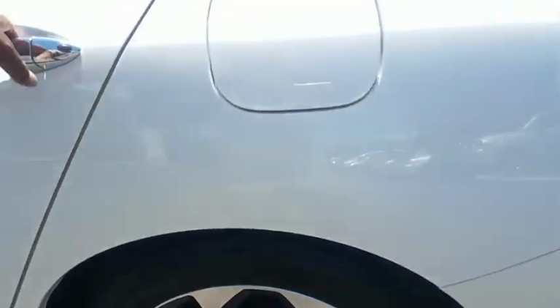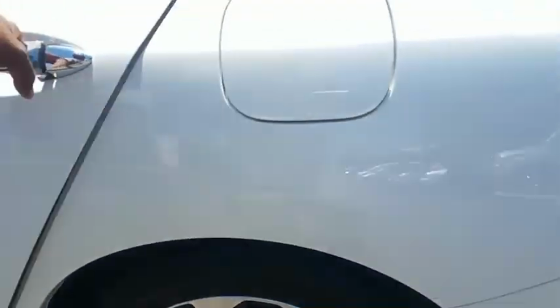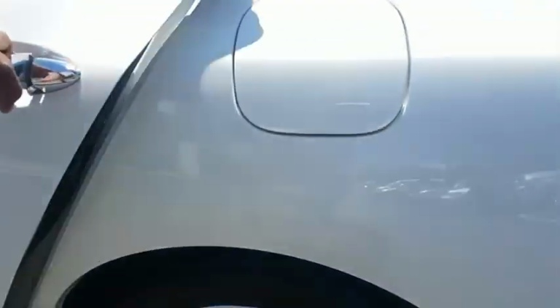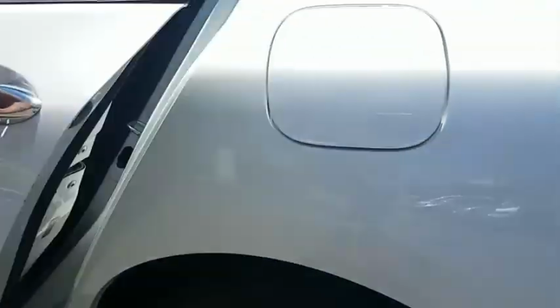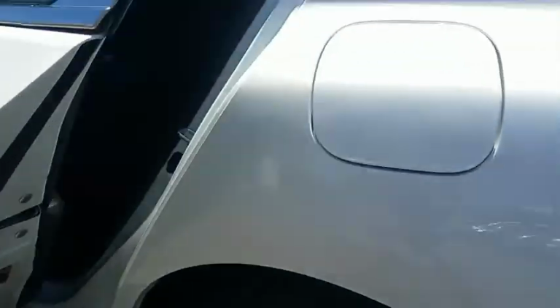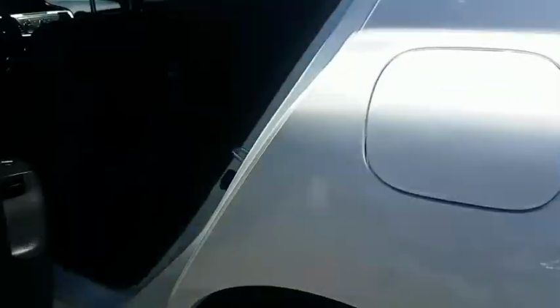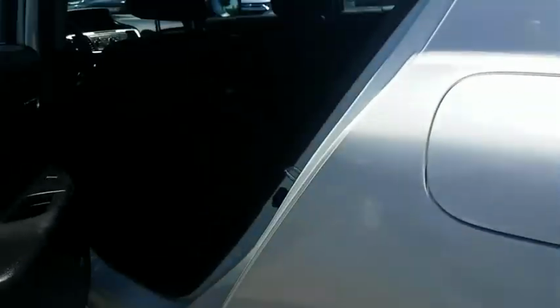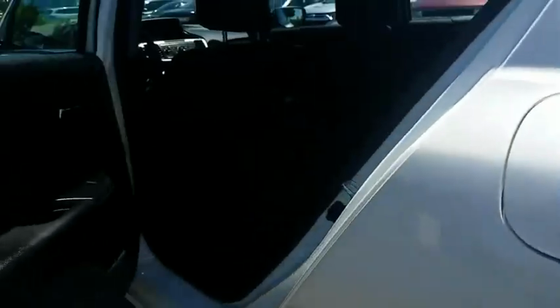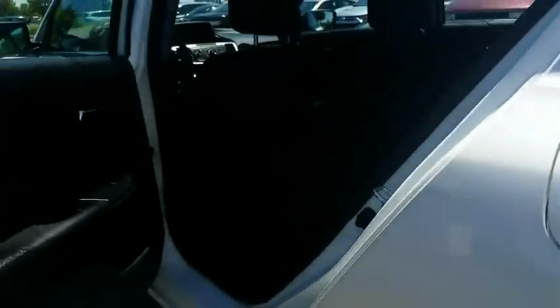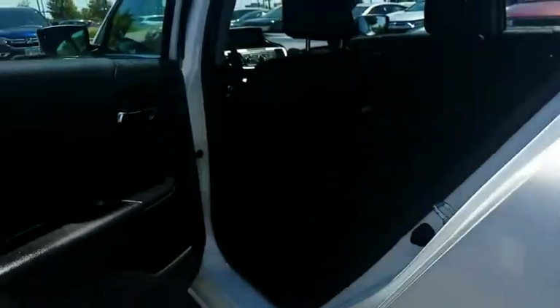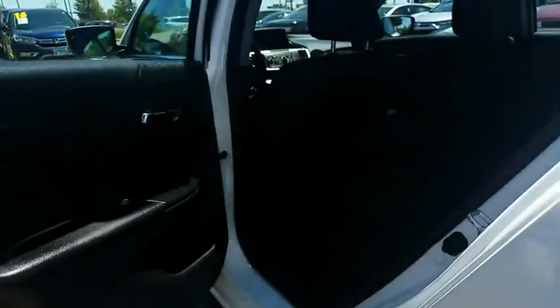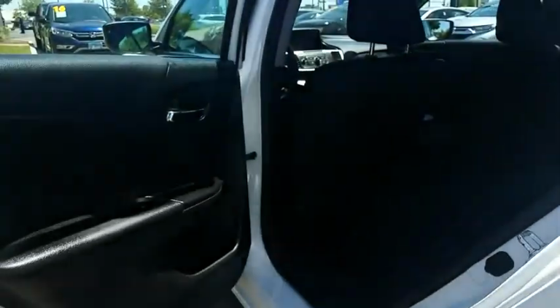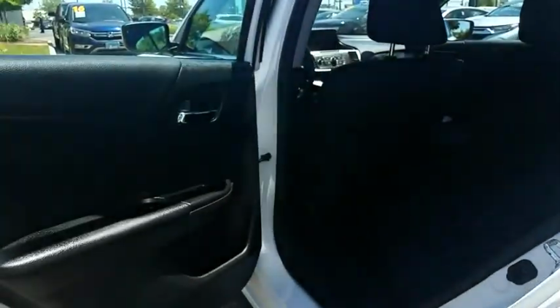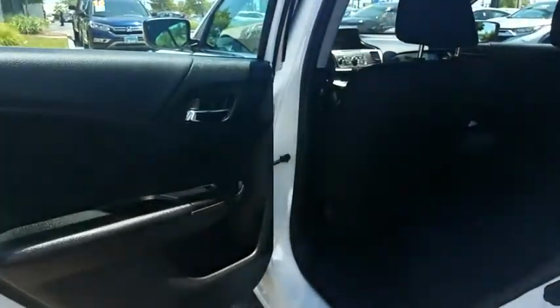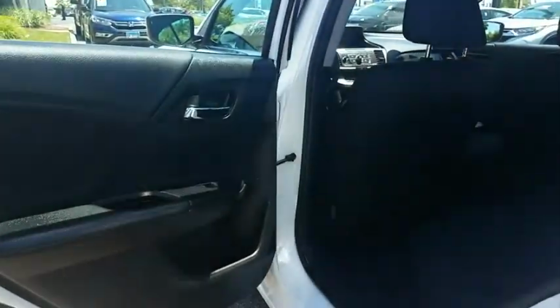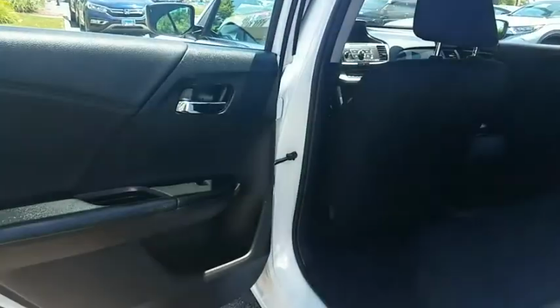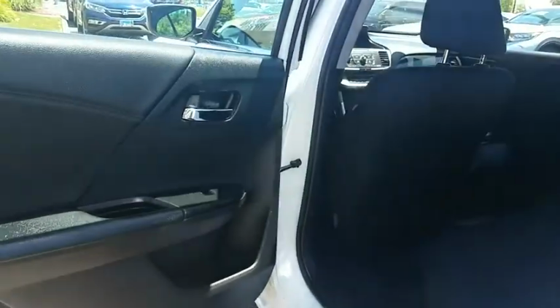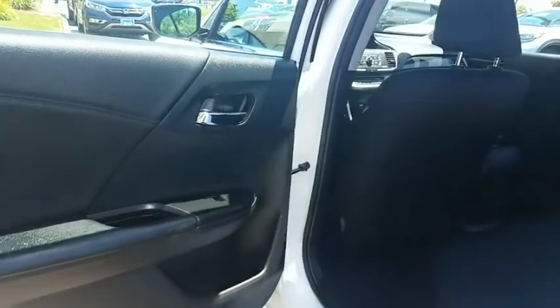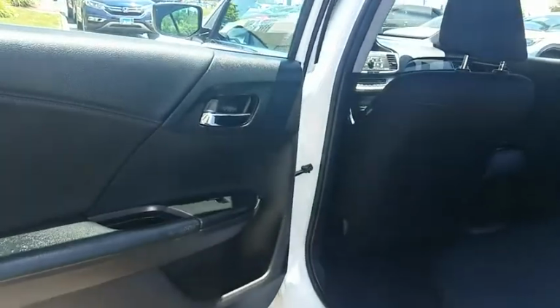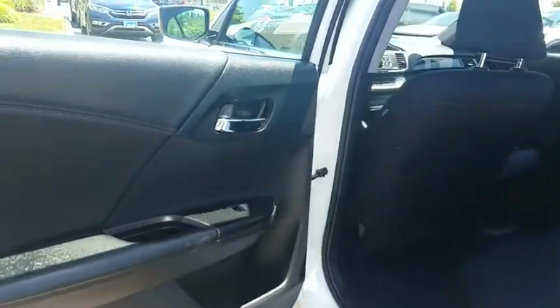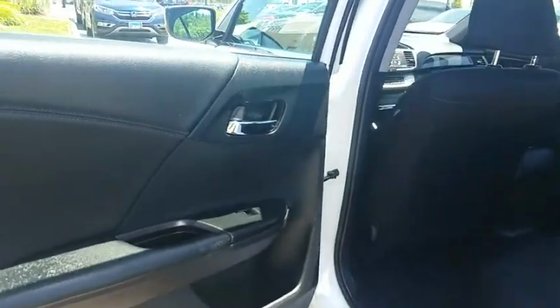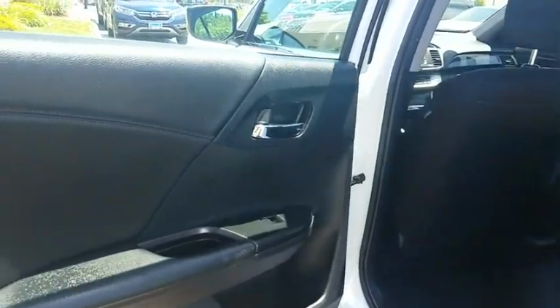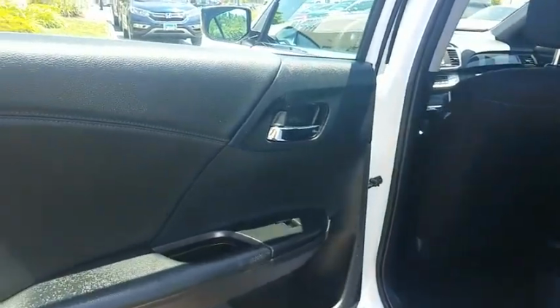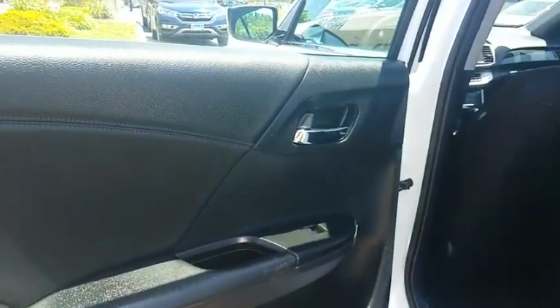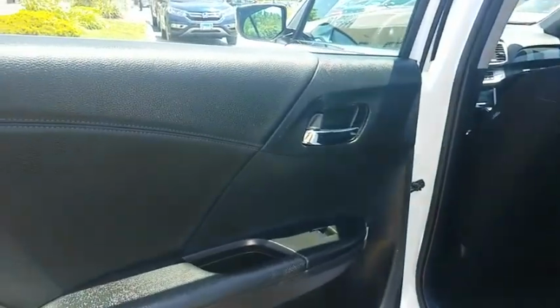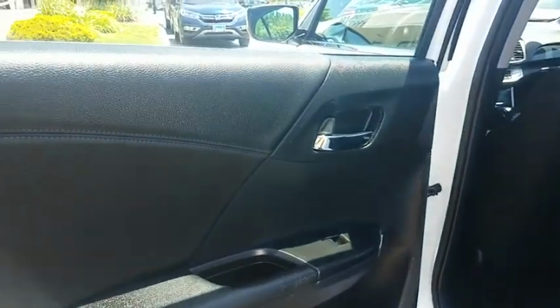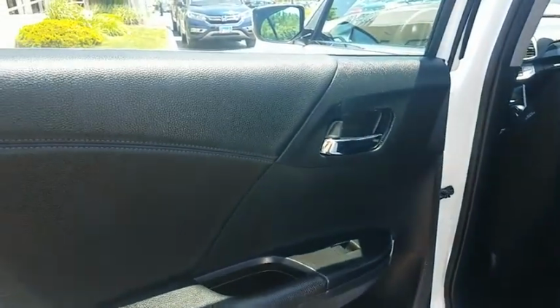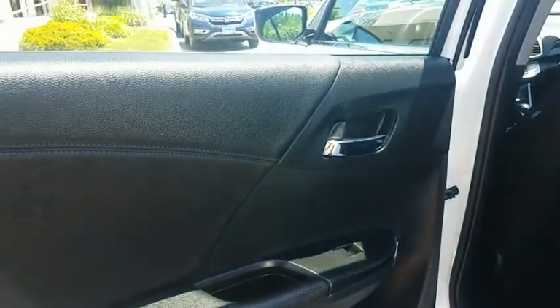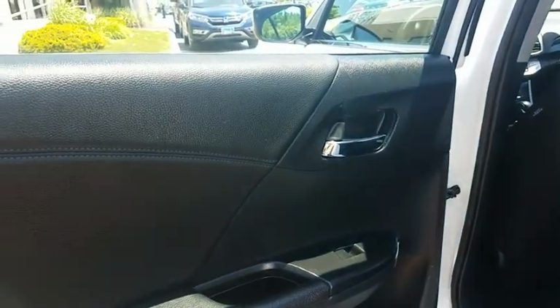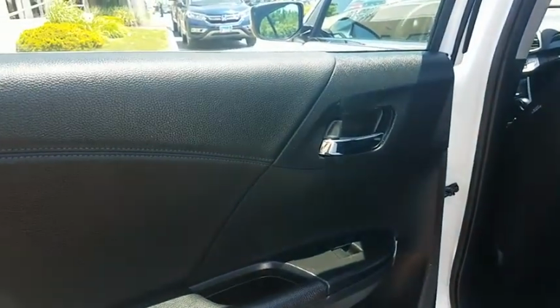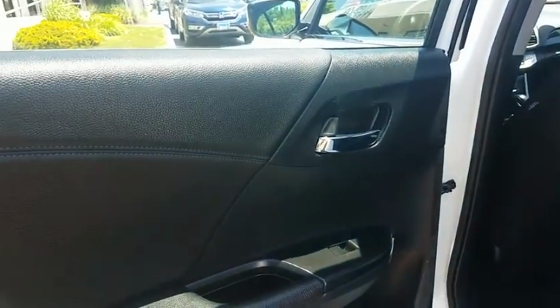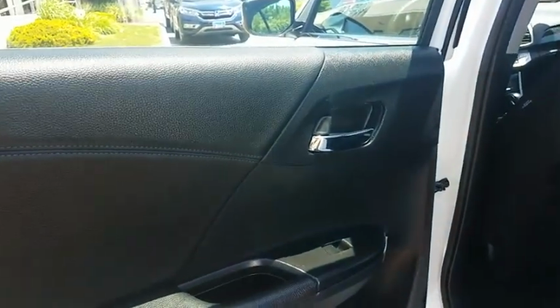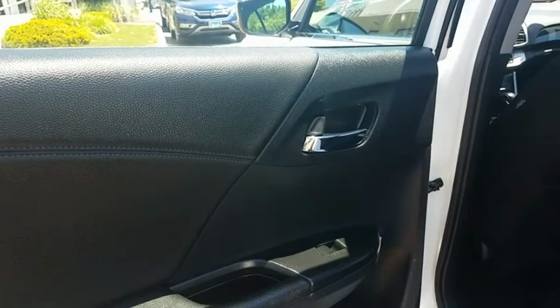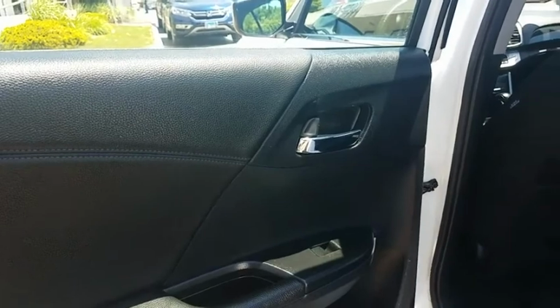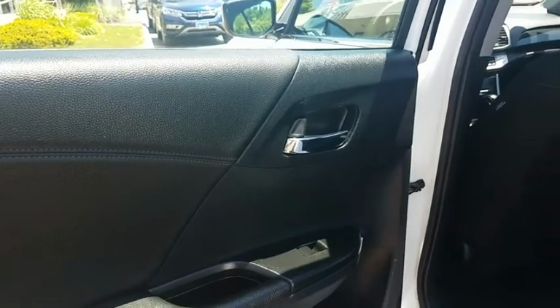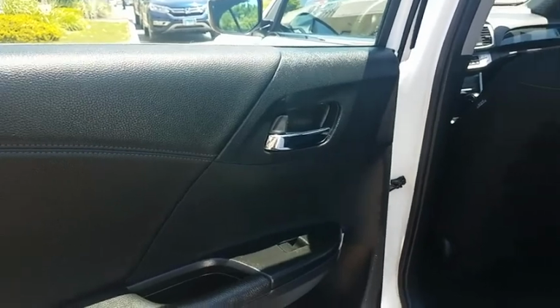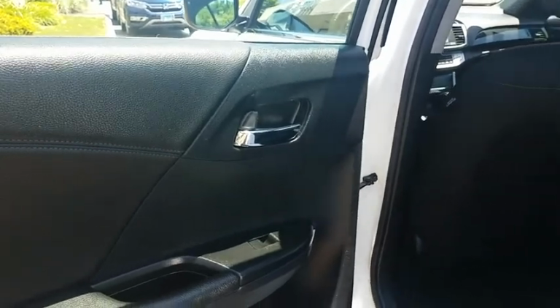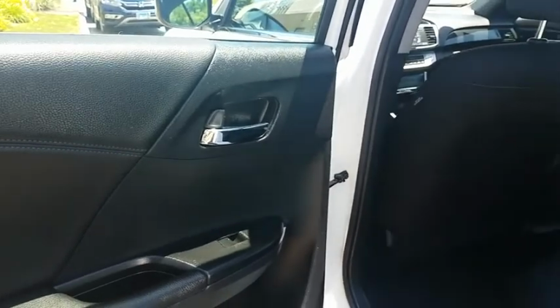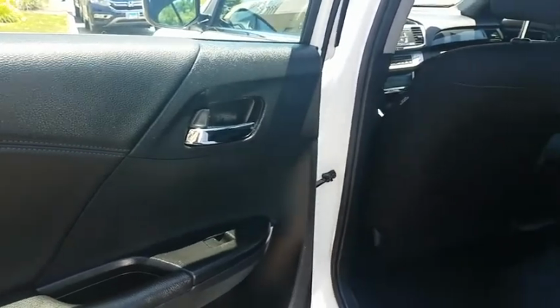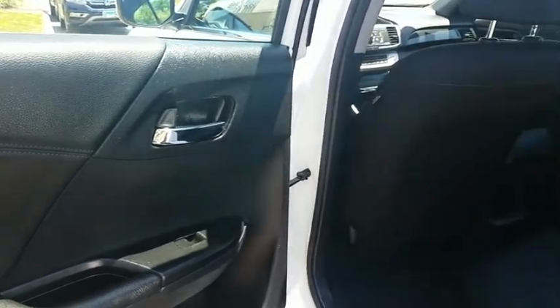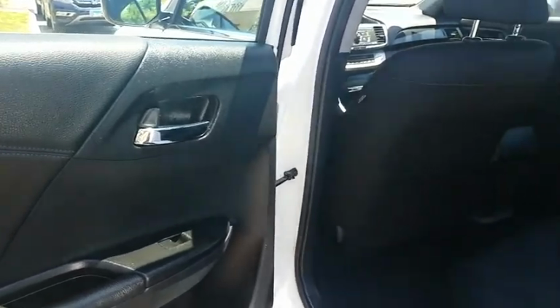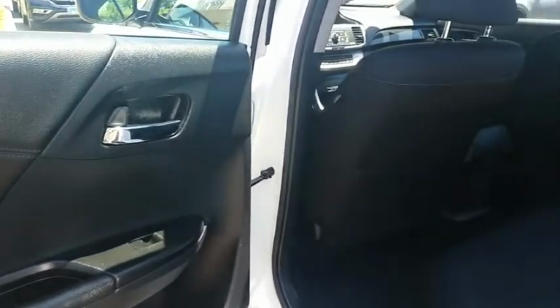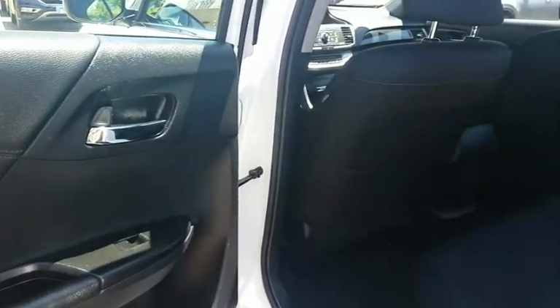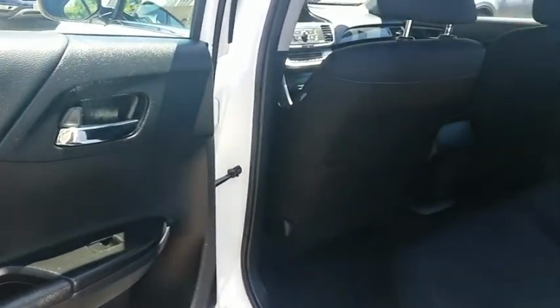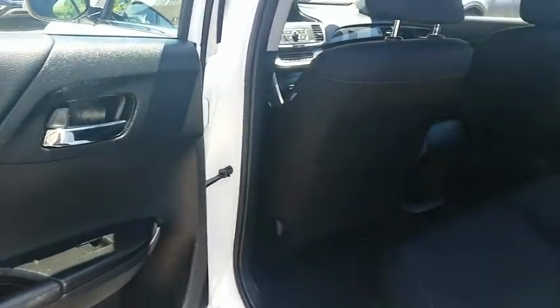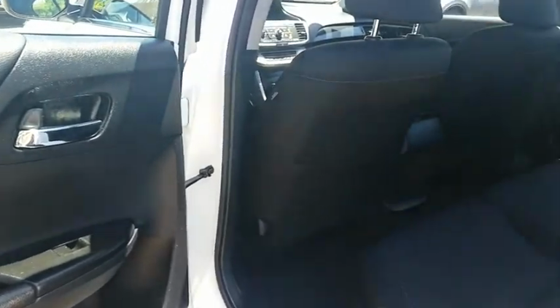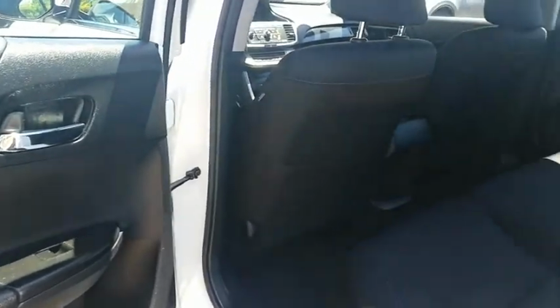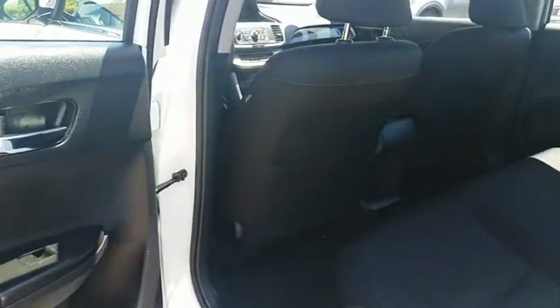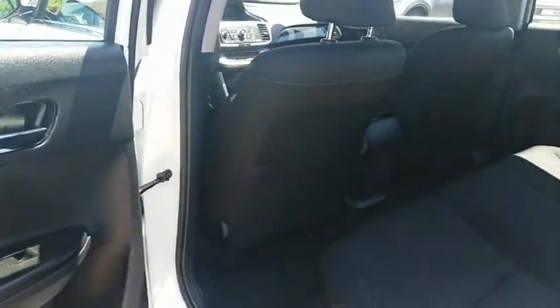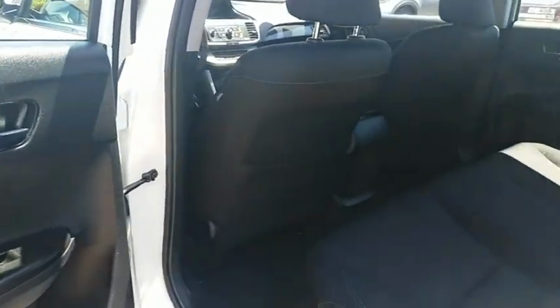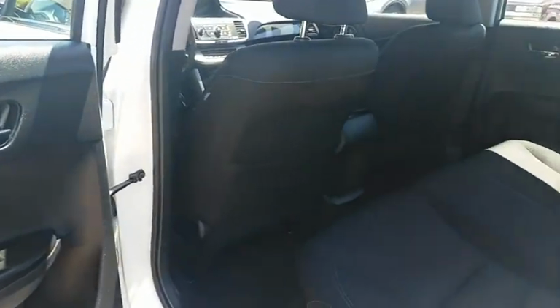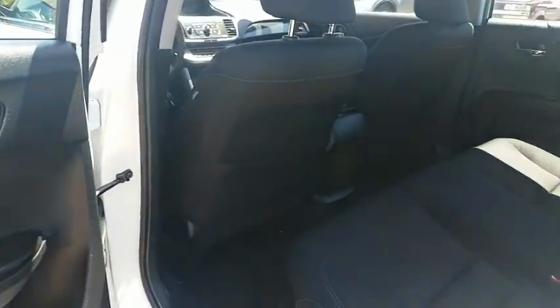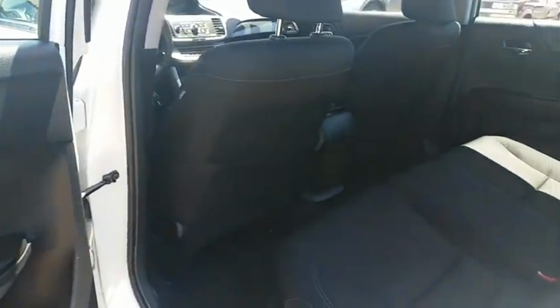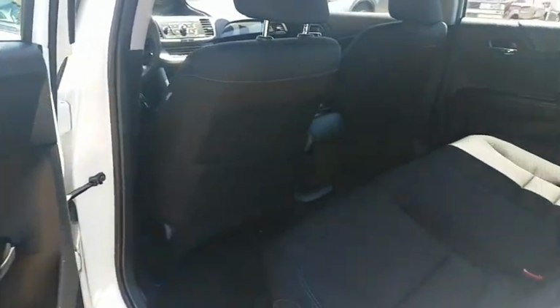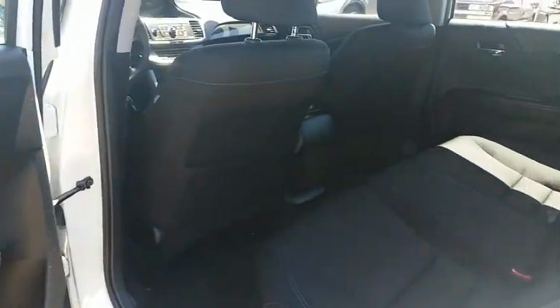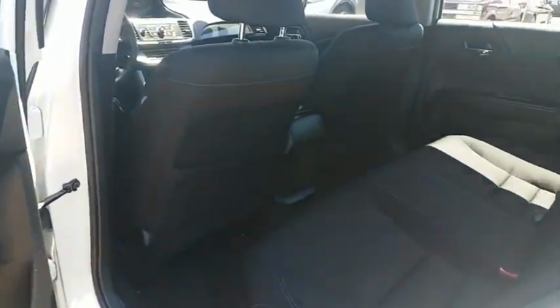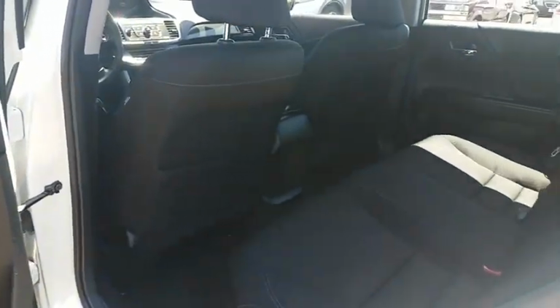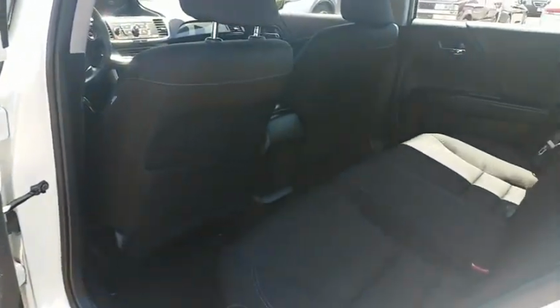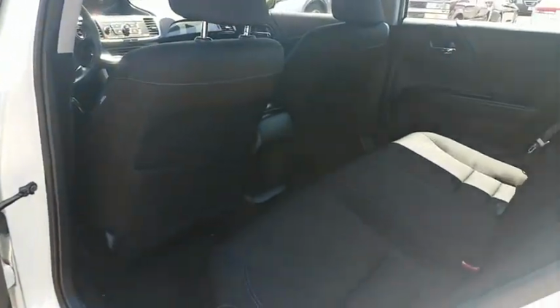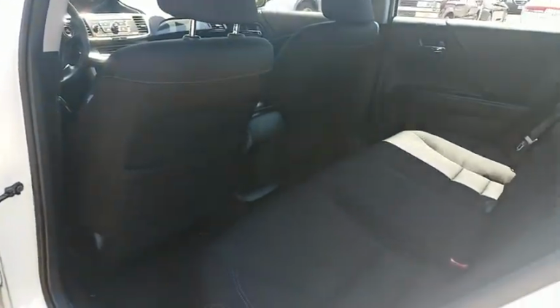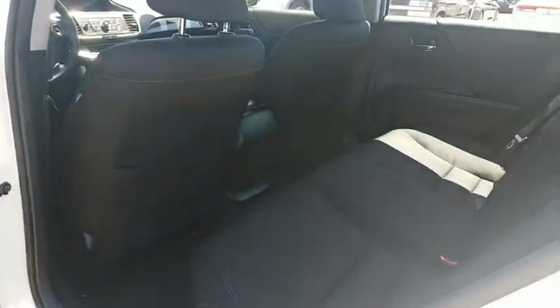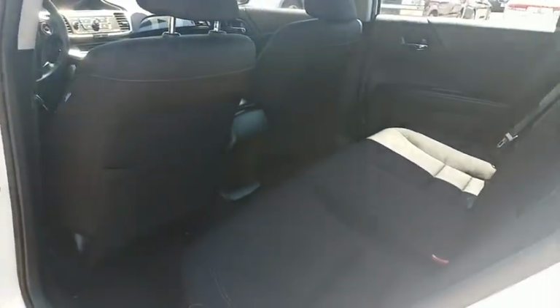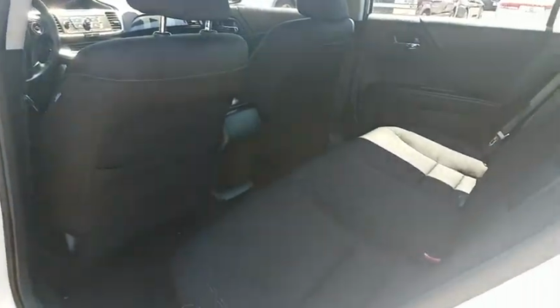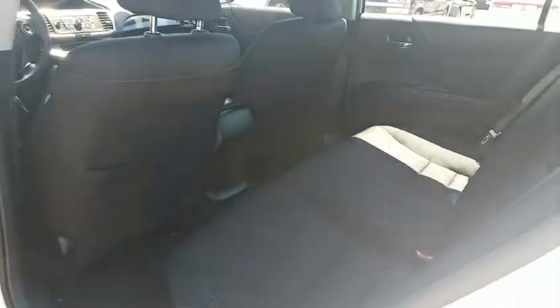Remote keyless entry, overhead console, tachometer, driver vanity mirror. Come take a test drive today.